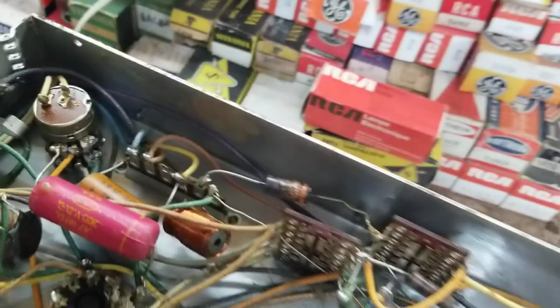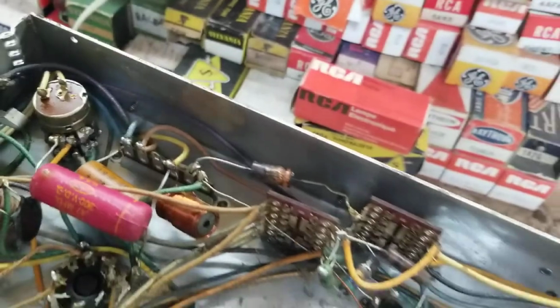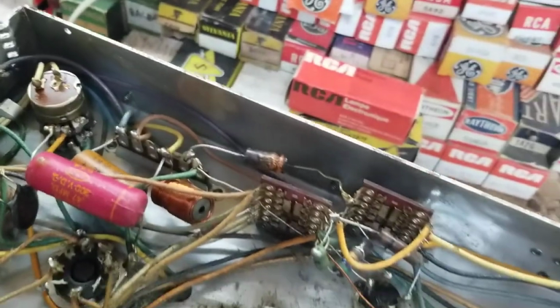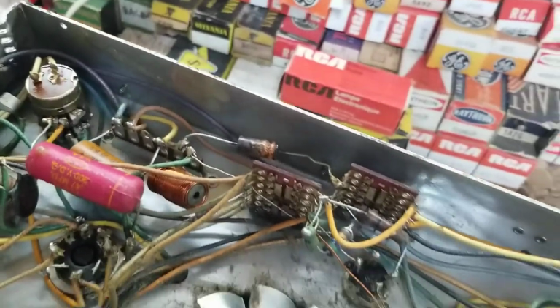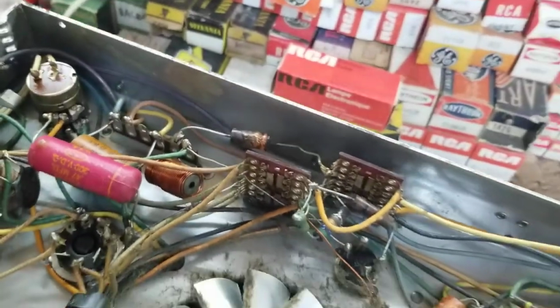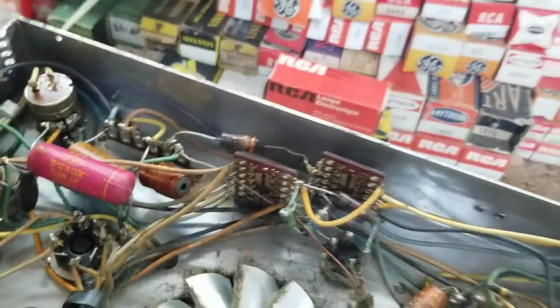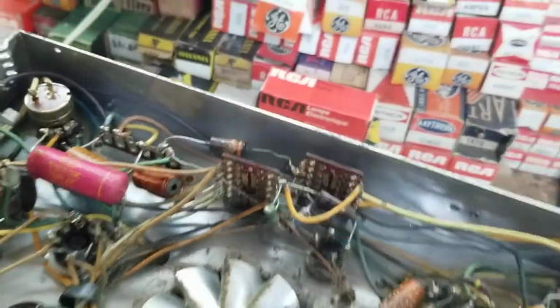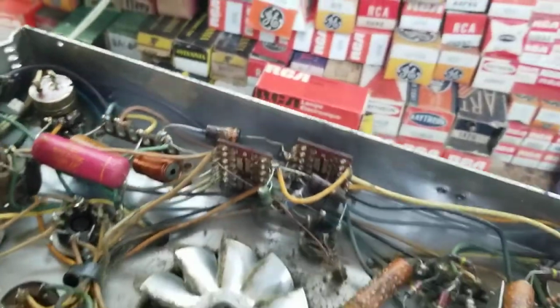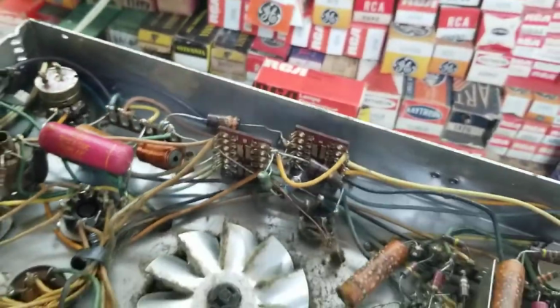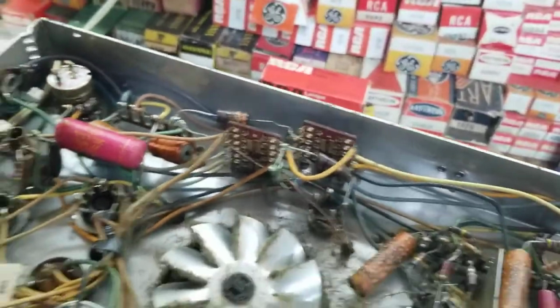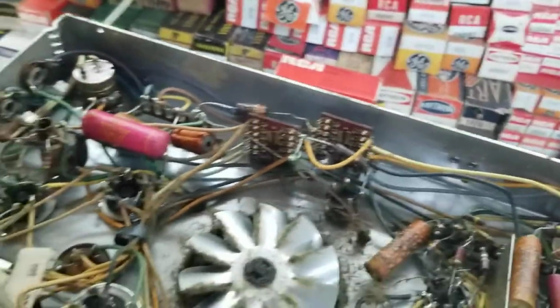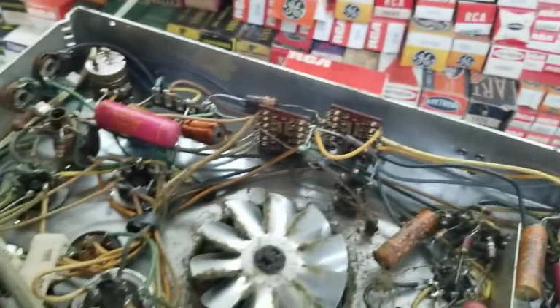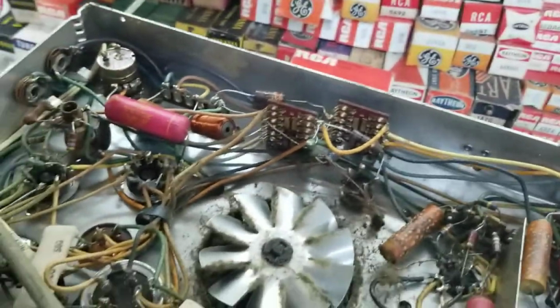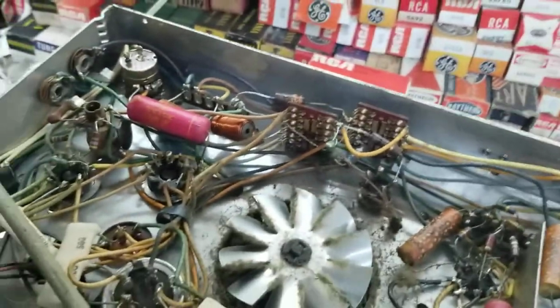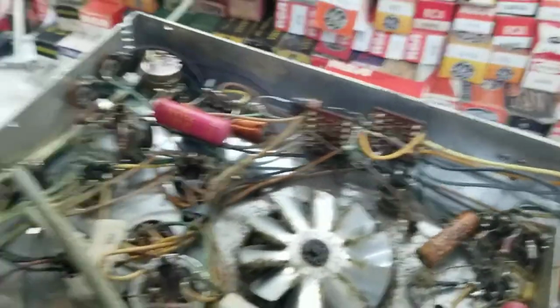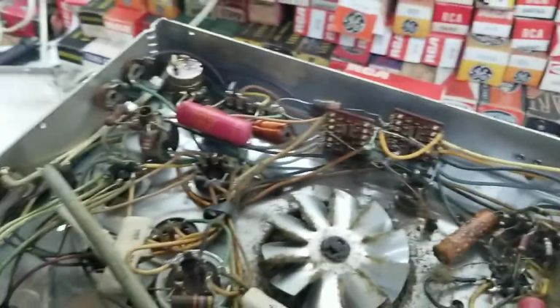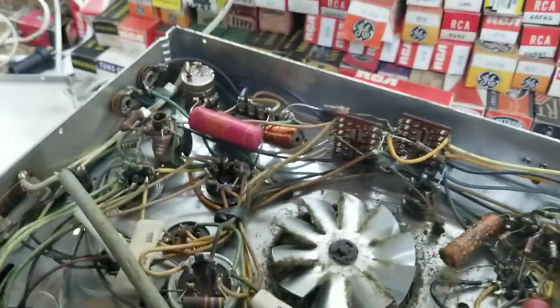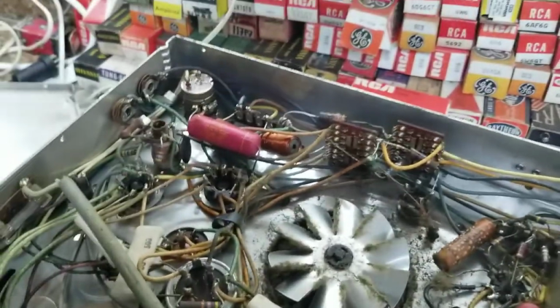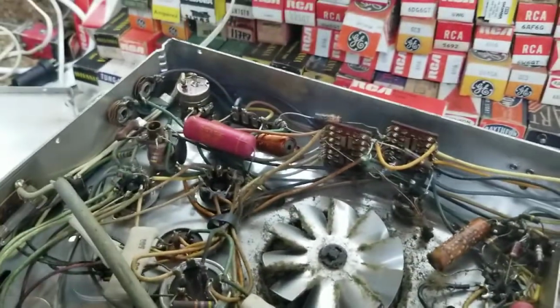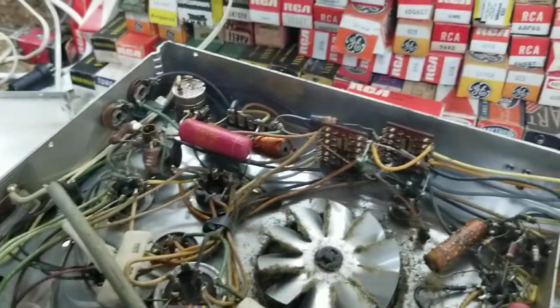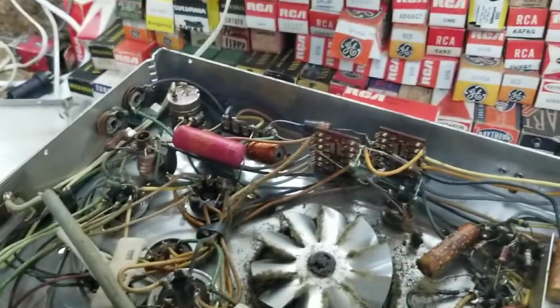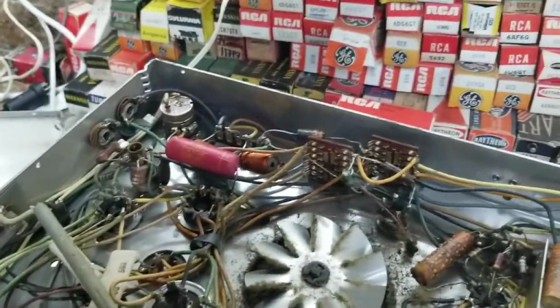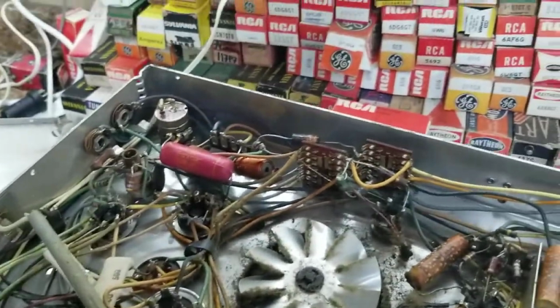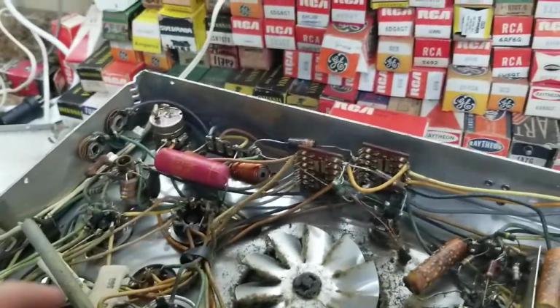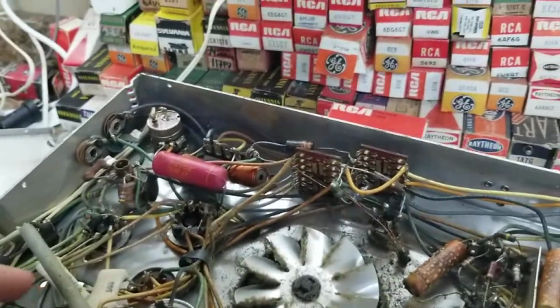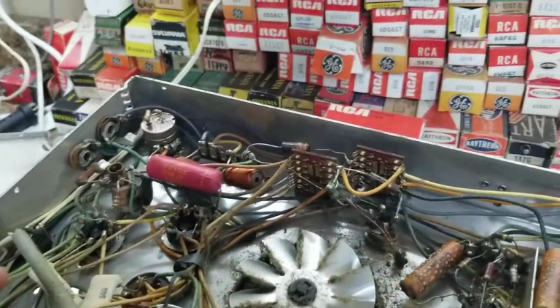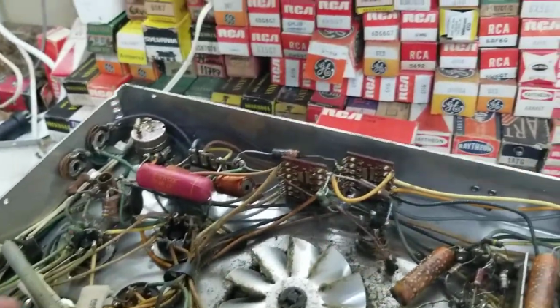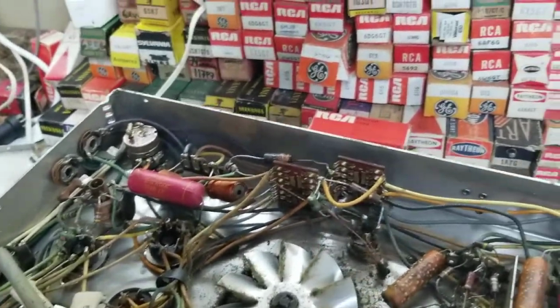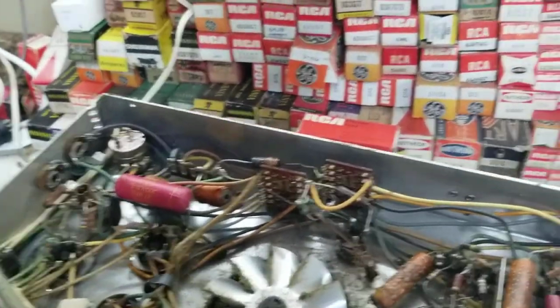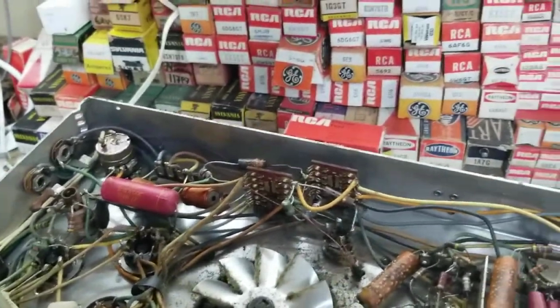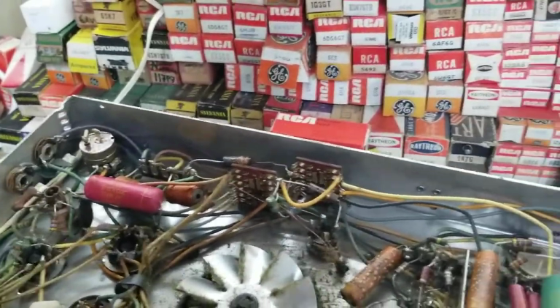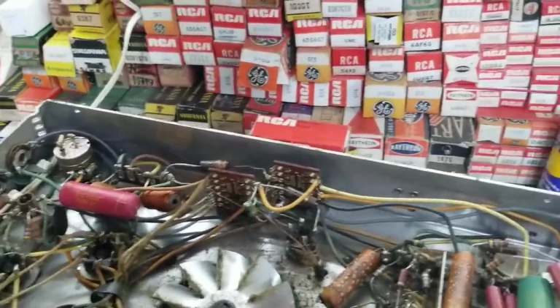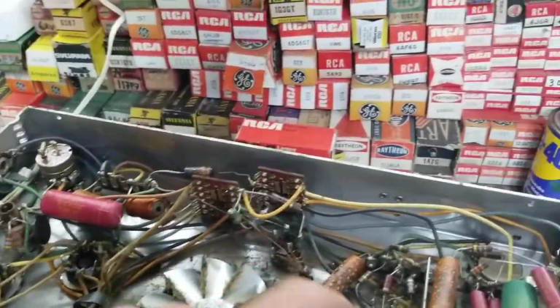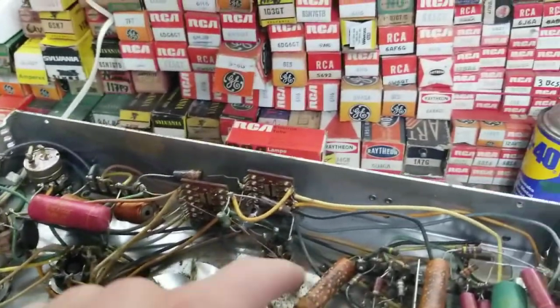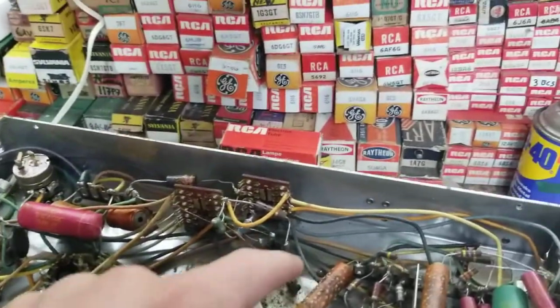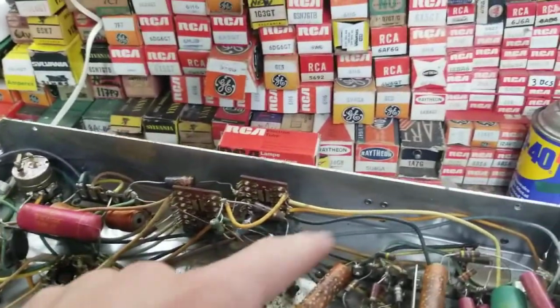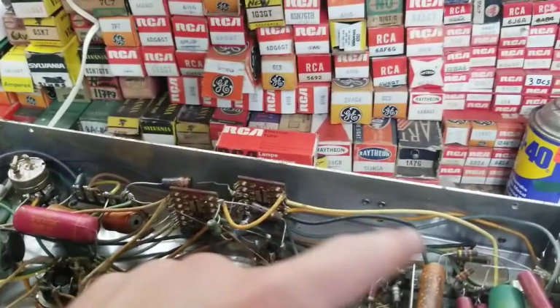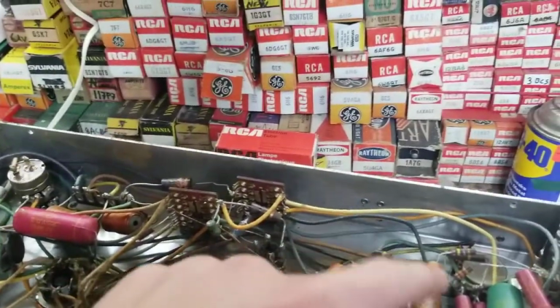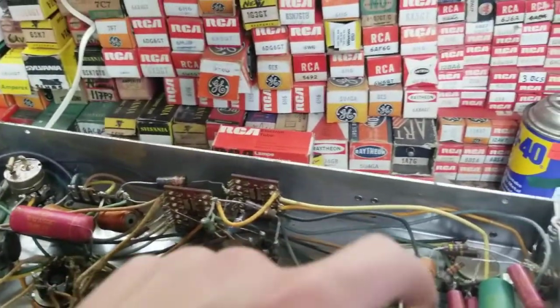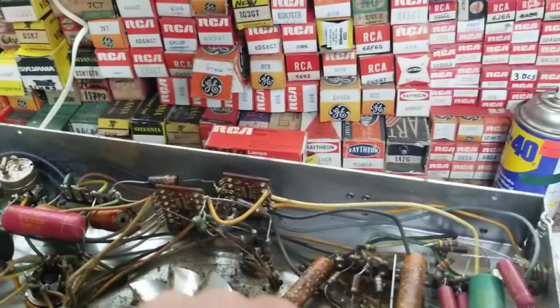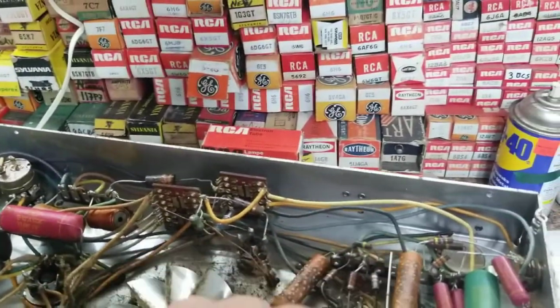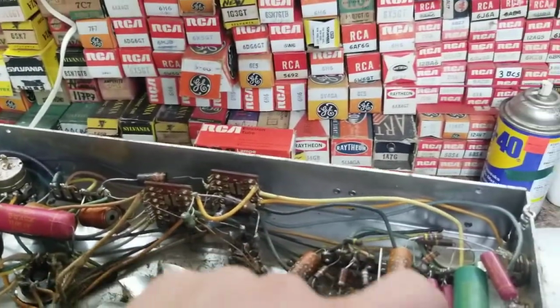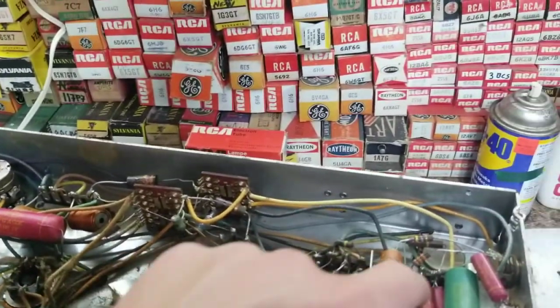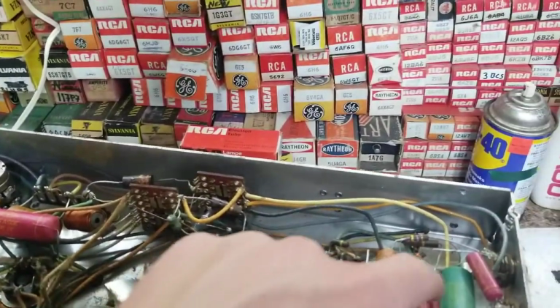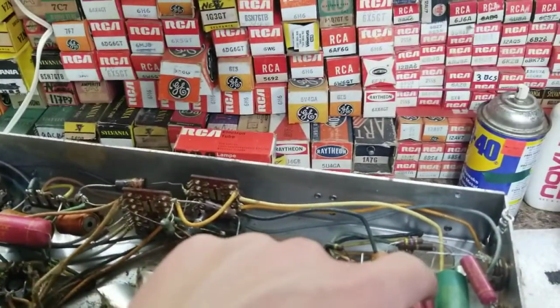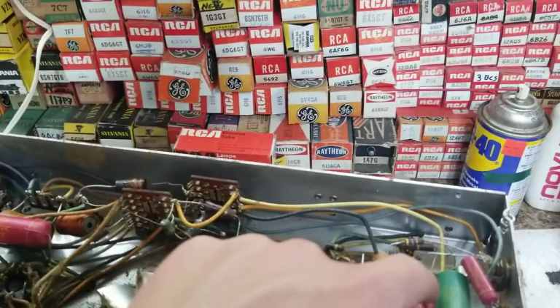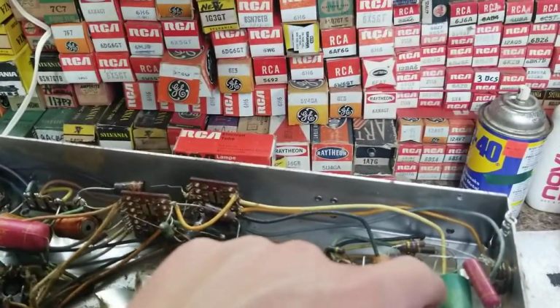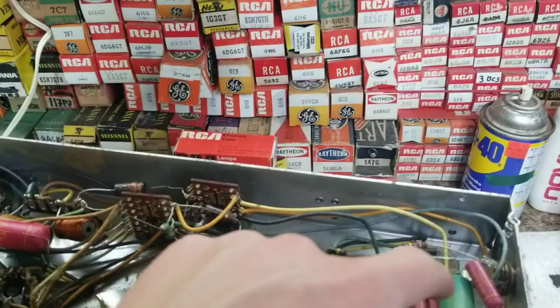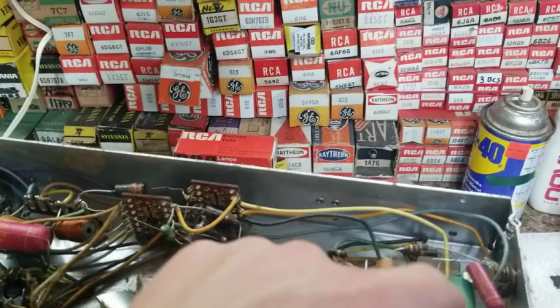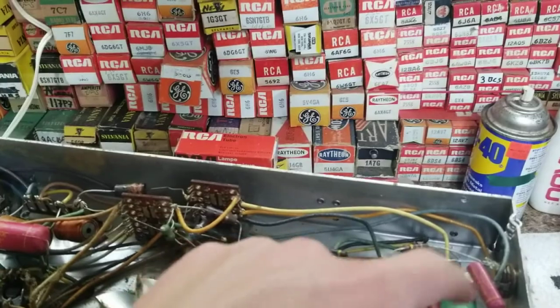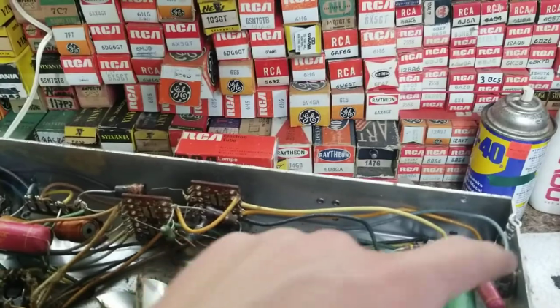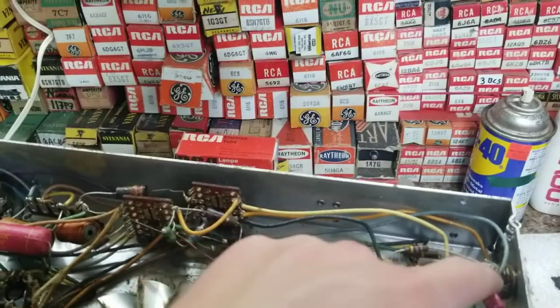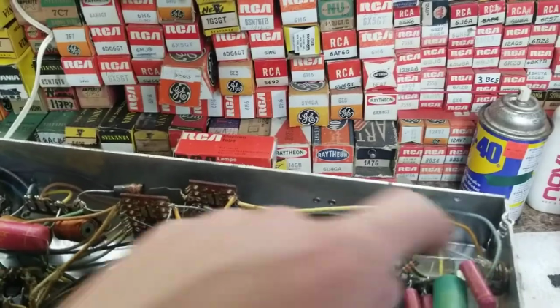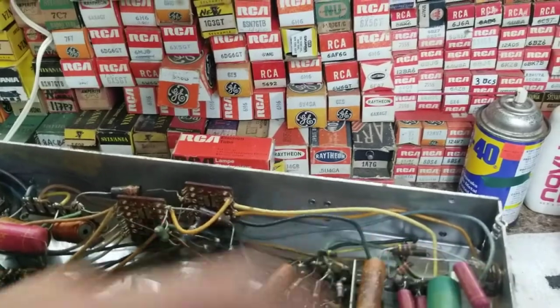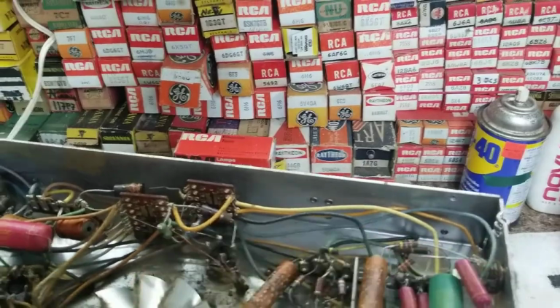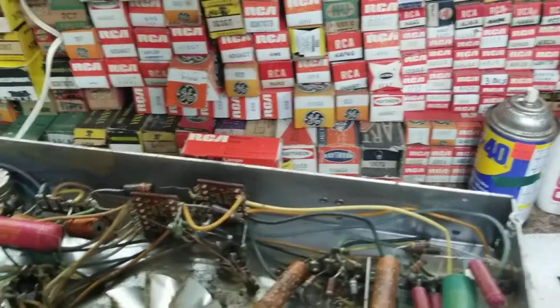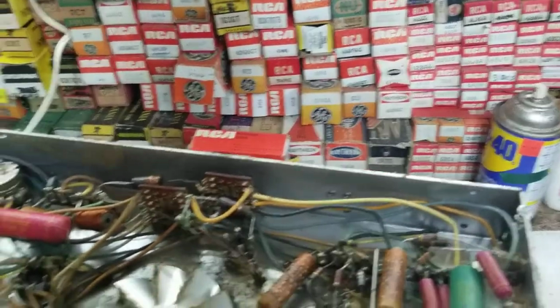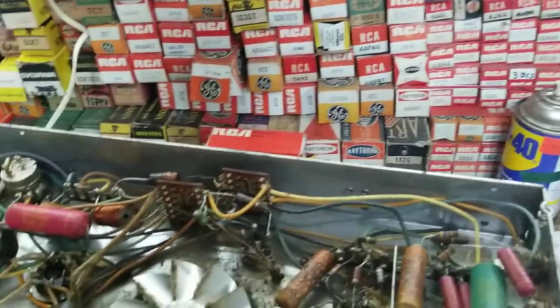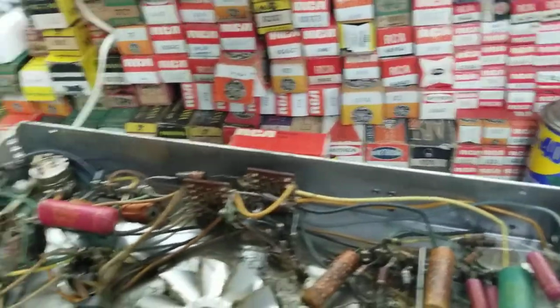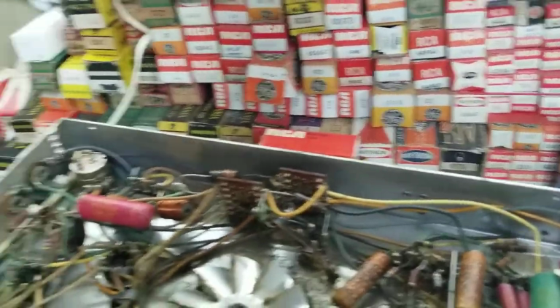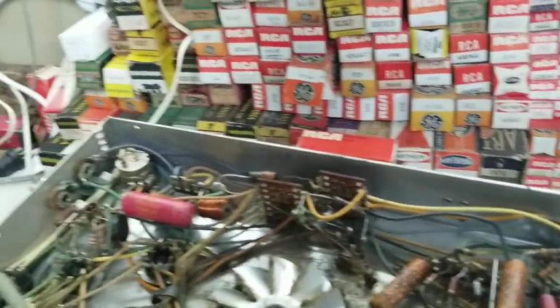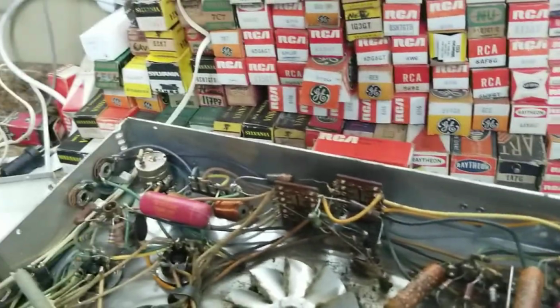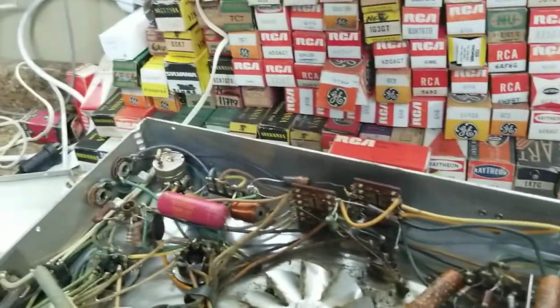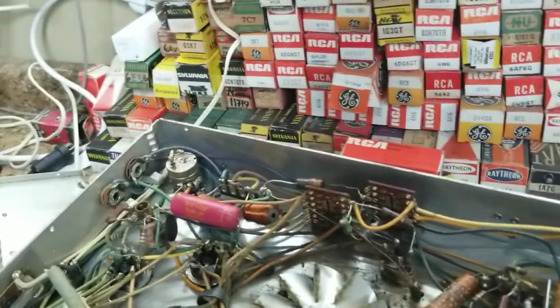Two electrolytic cans. One small electrolytic. And one, two, three, four, five, six, seven, eight, nine, ten, eleven paper condensers.